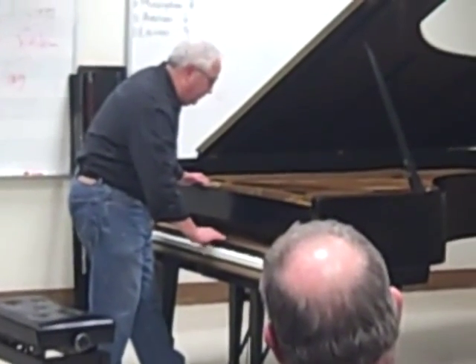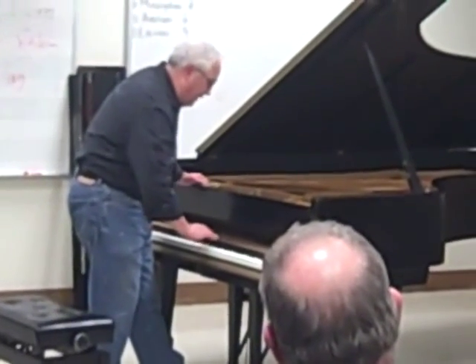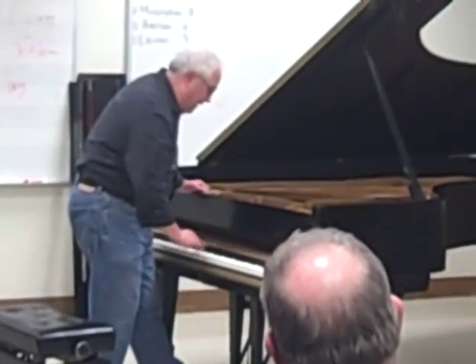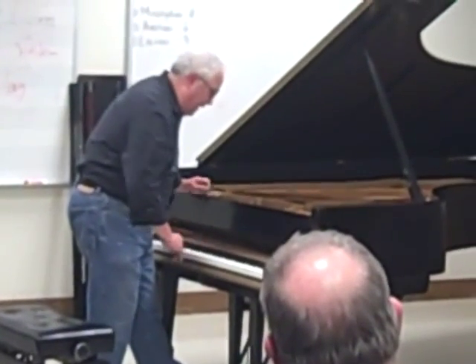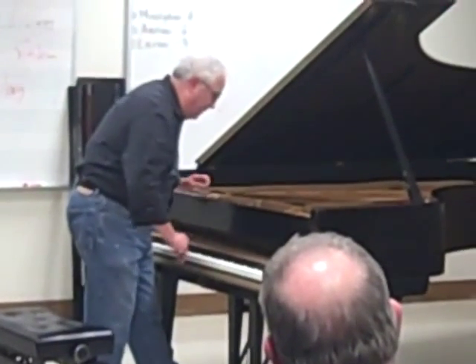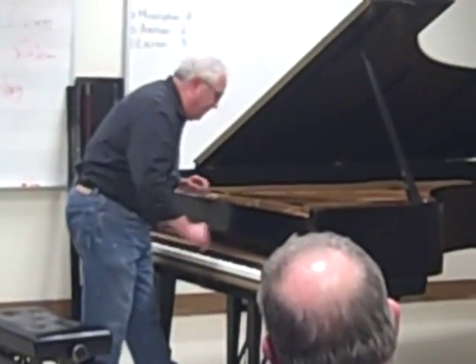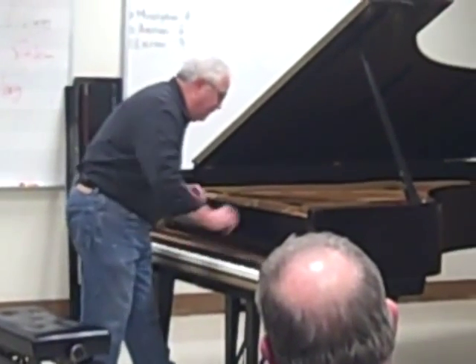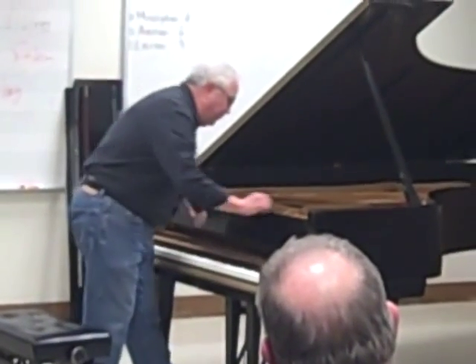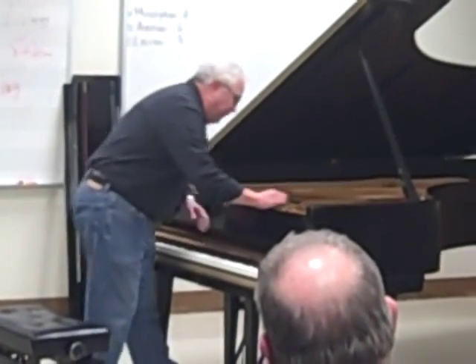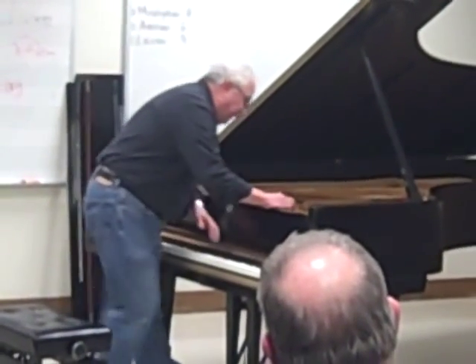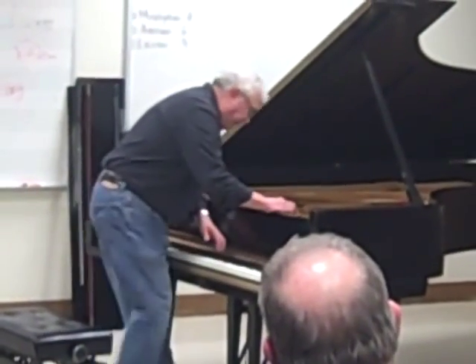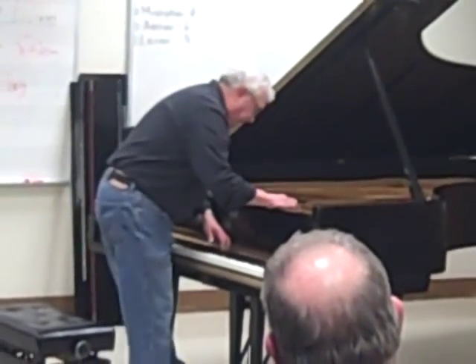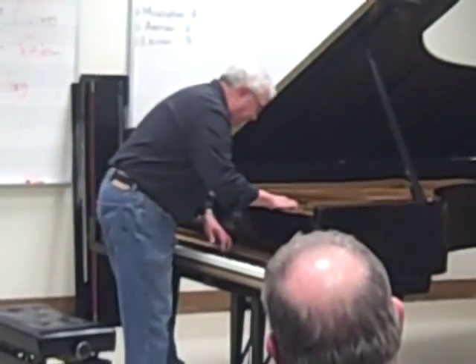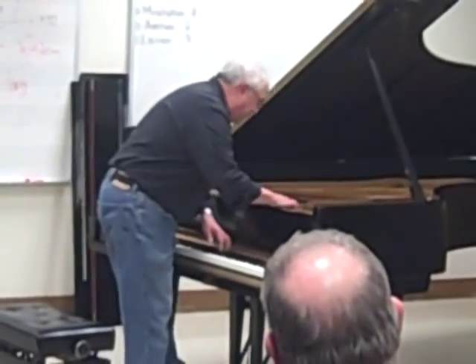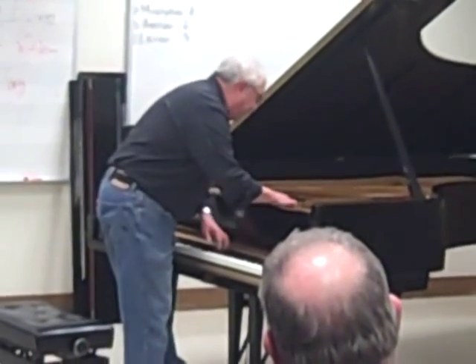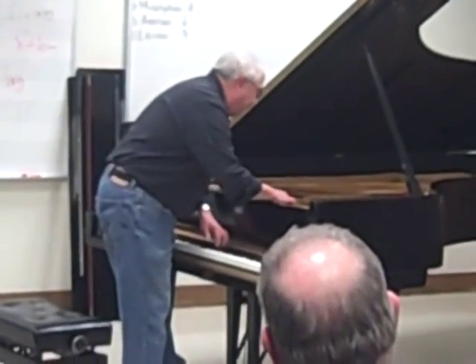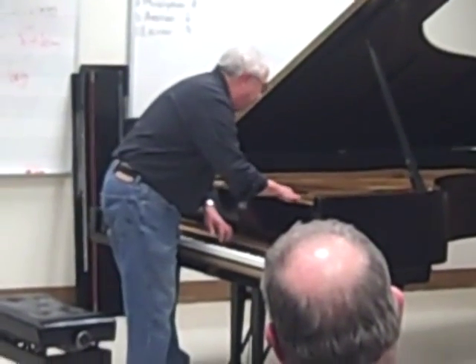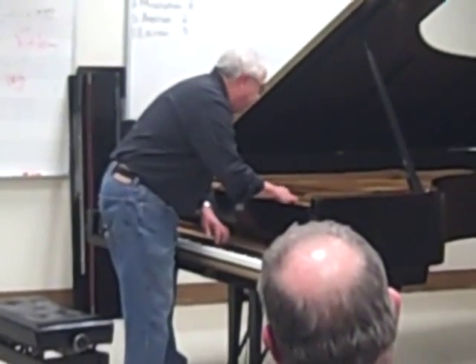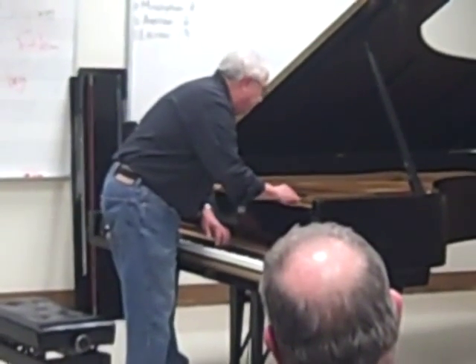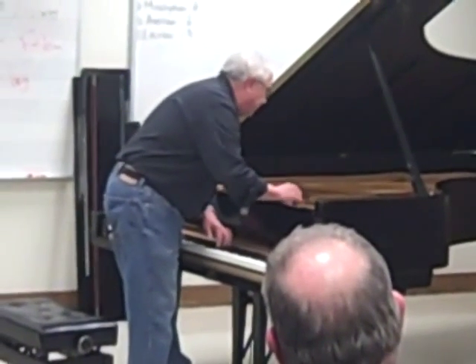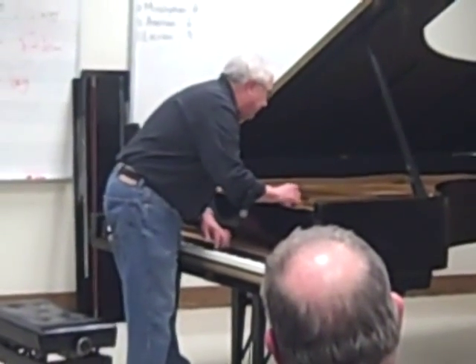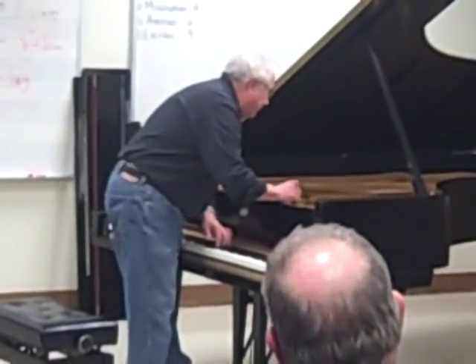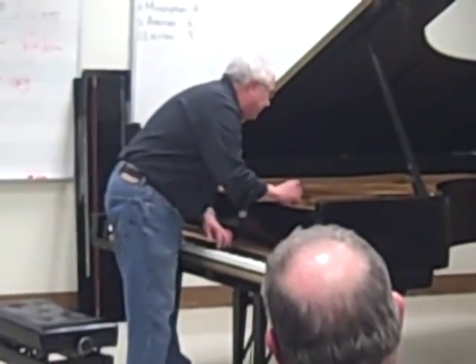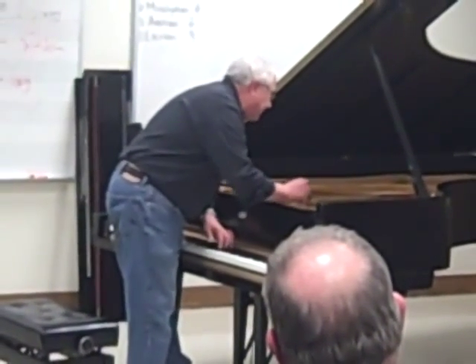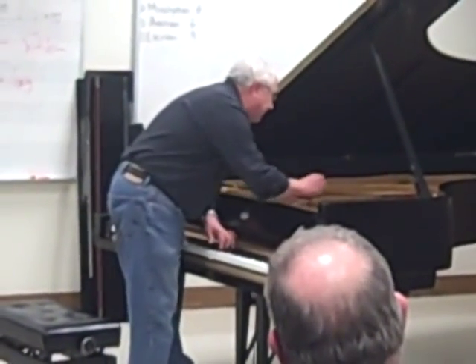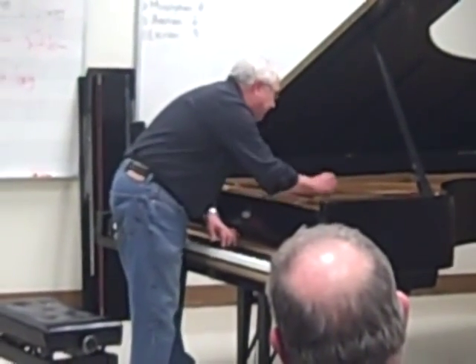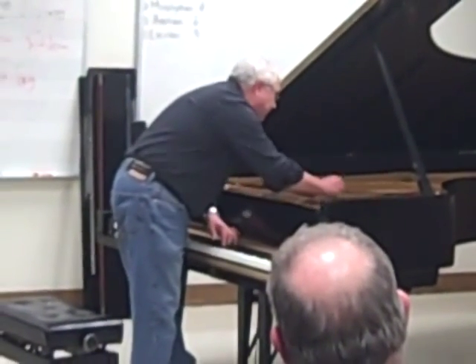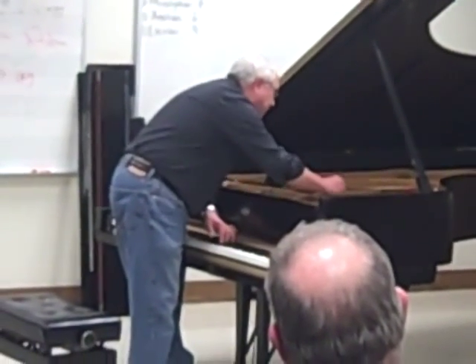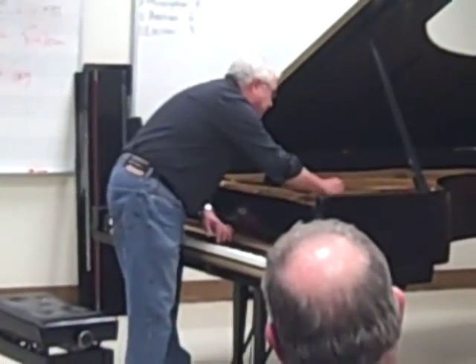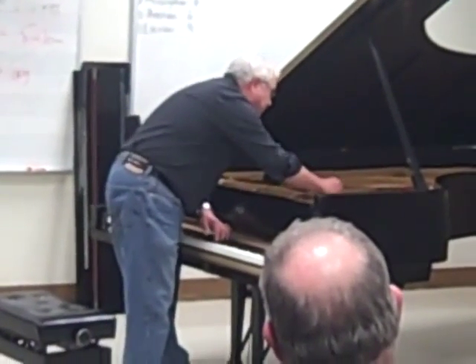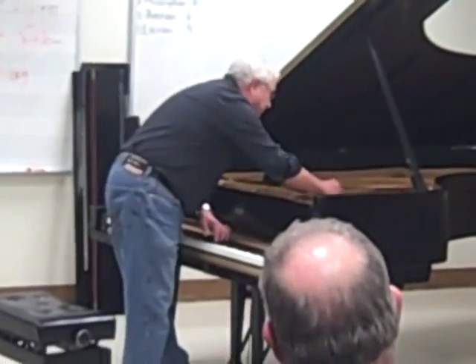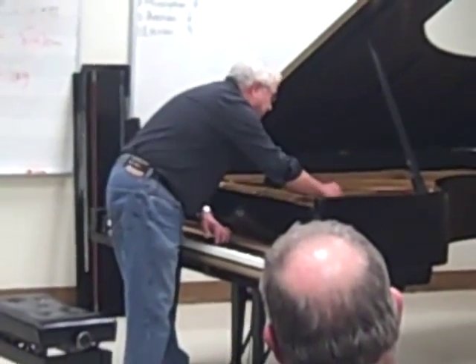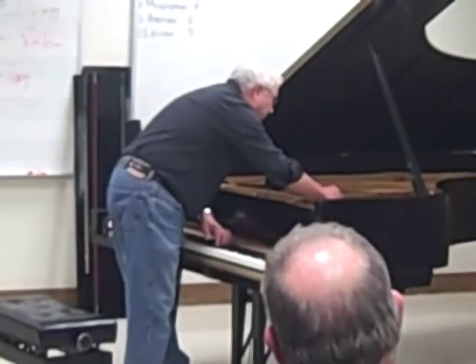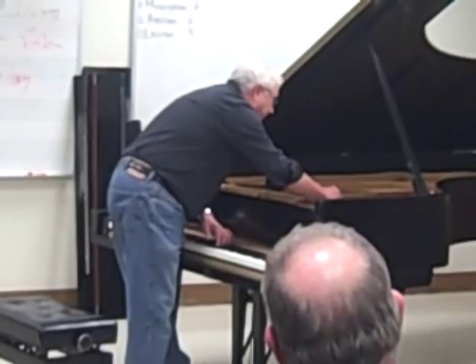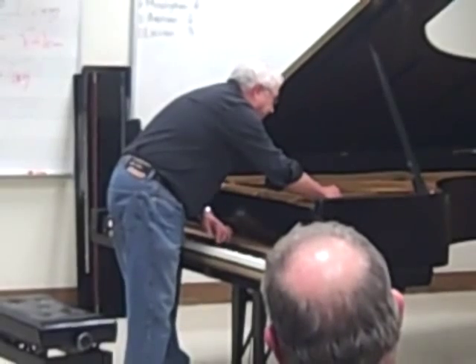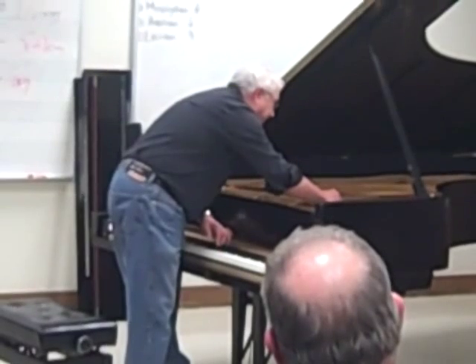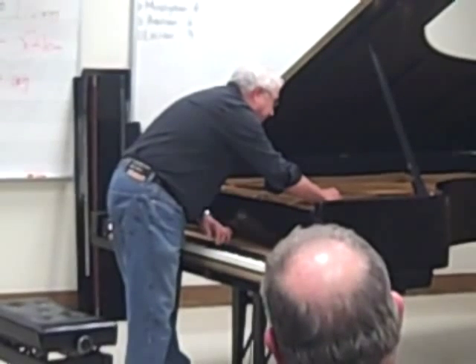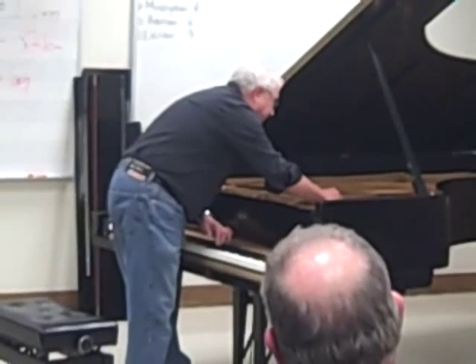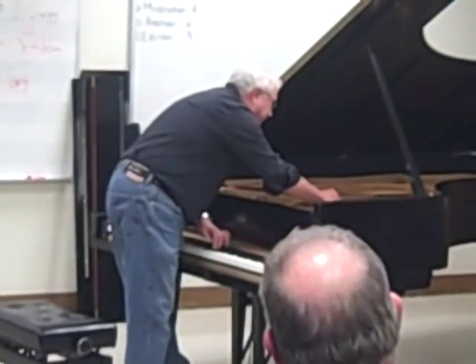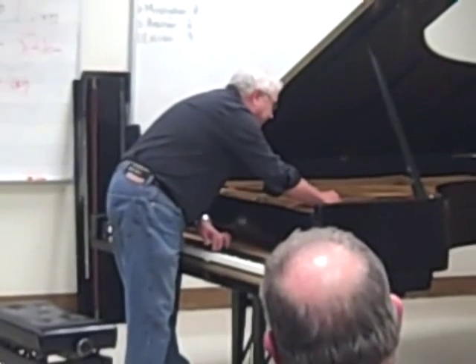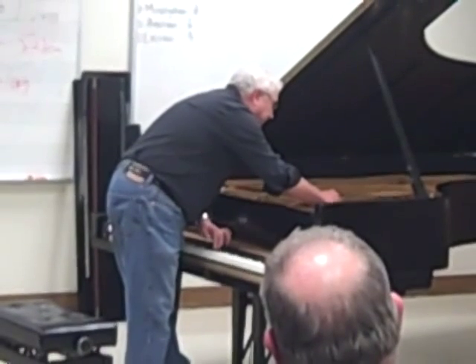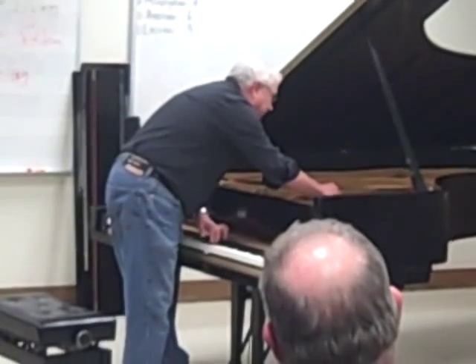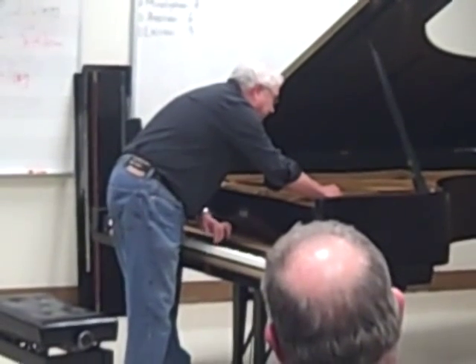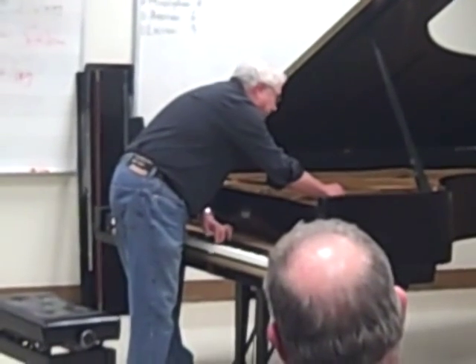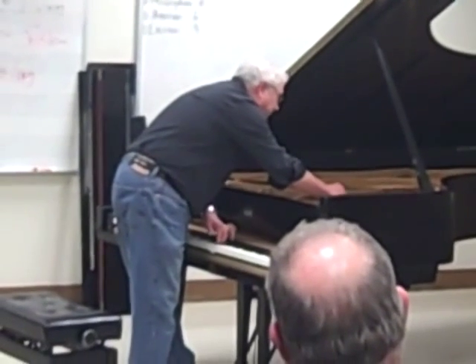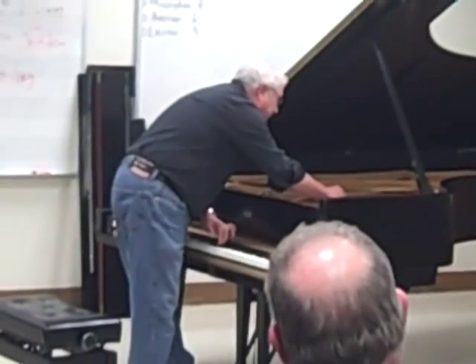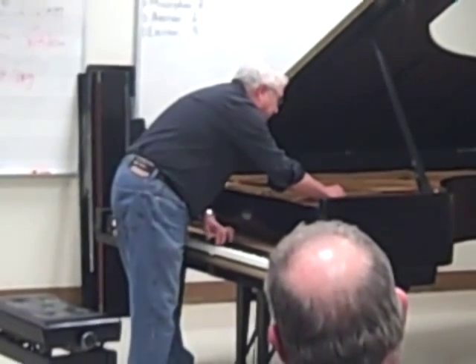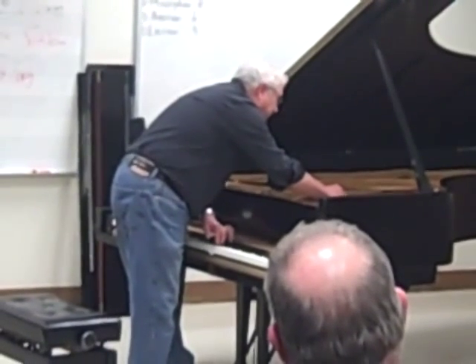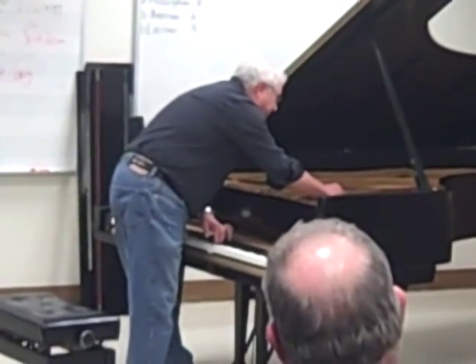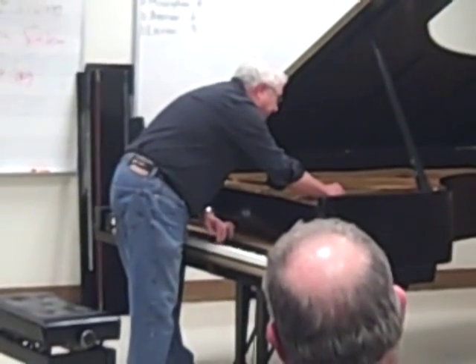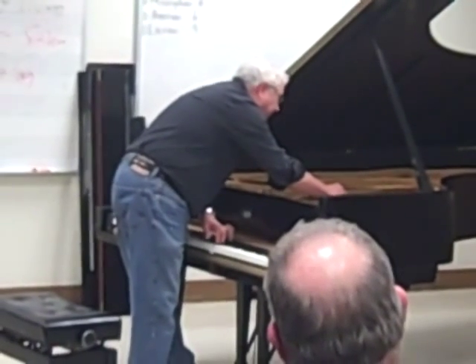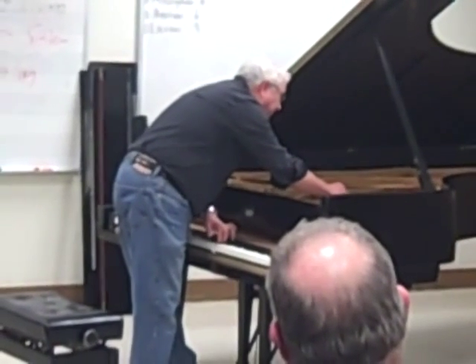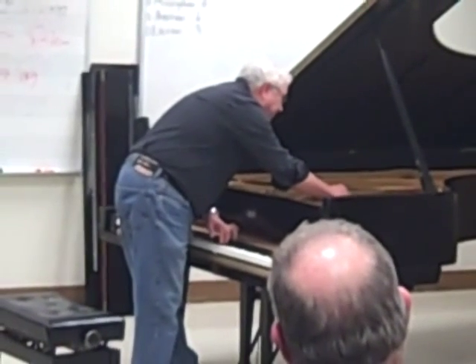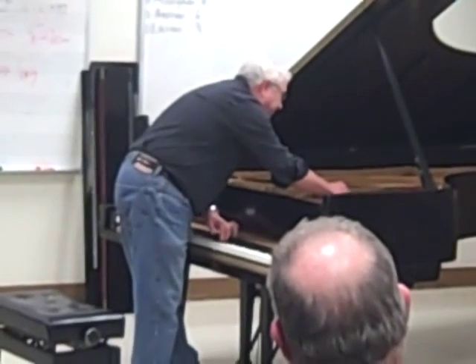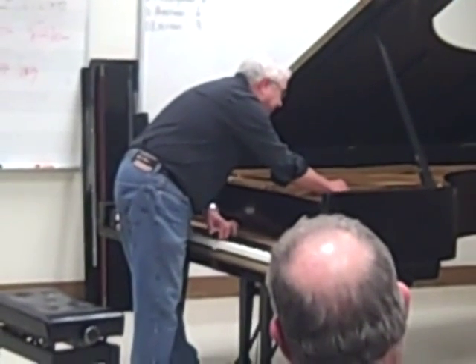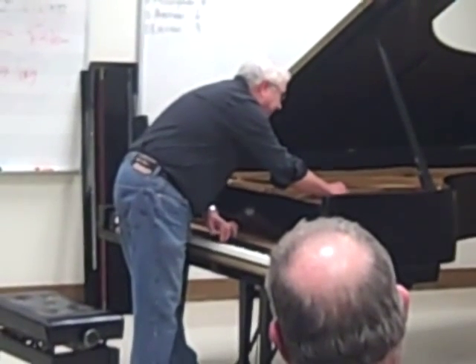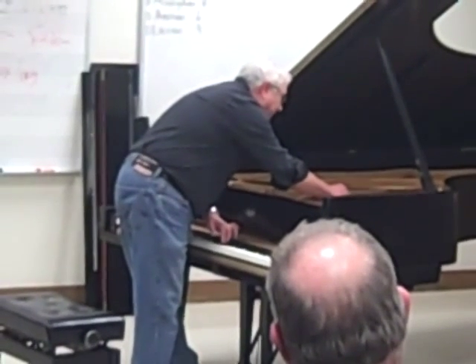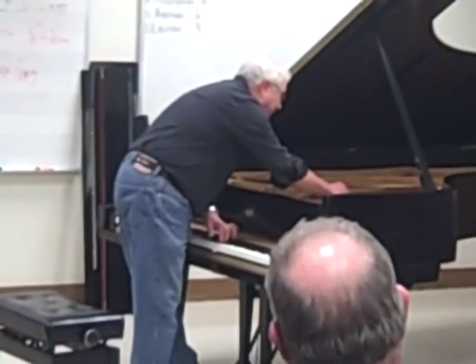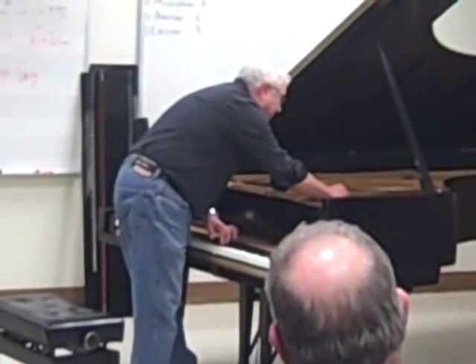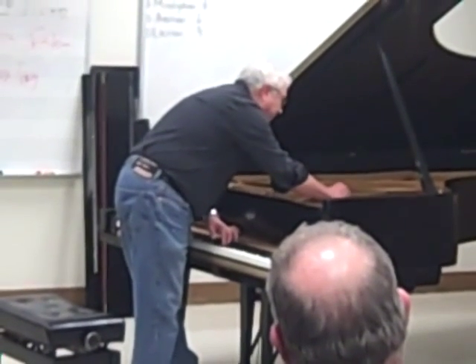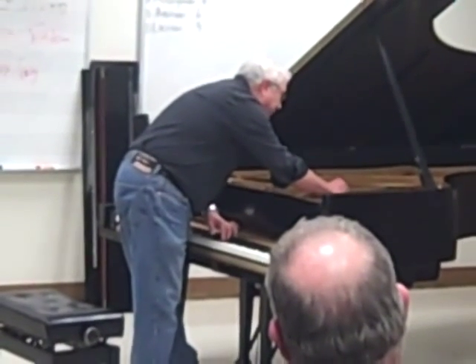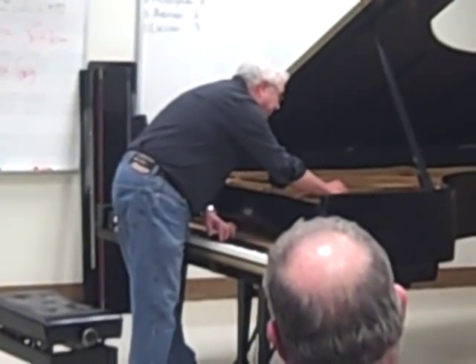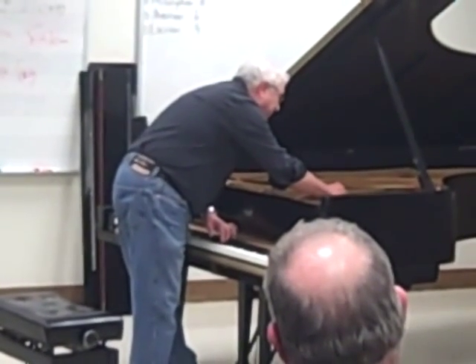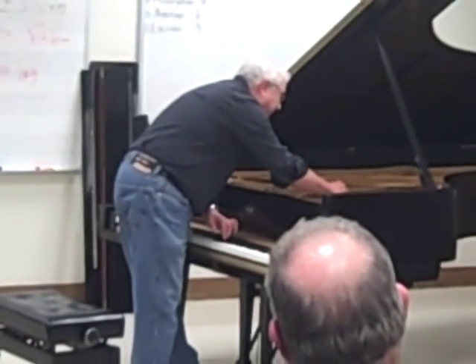You can listen to the individual strings to see which one it is — it's missing that one almost completely.